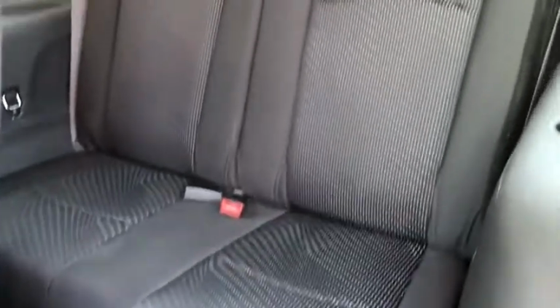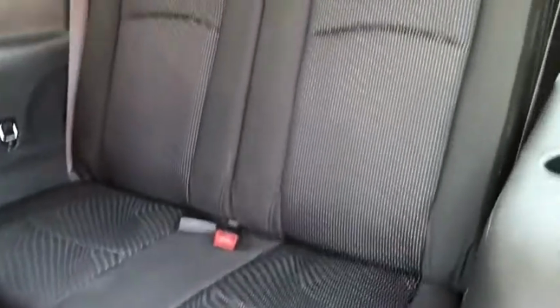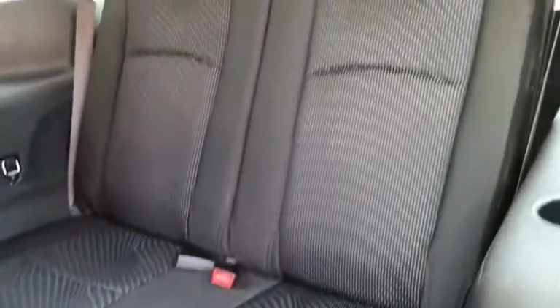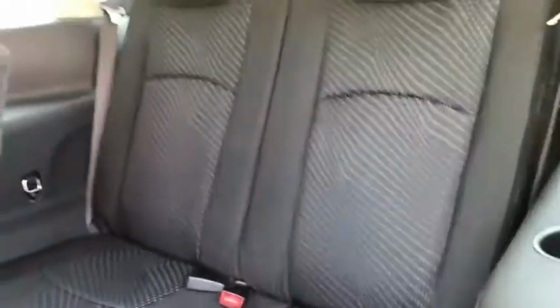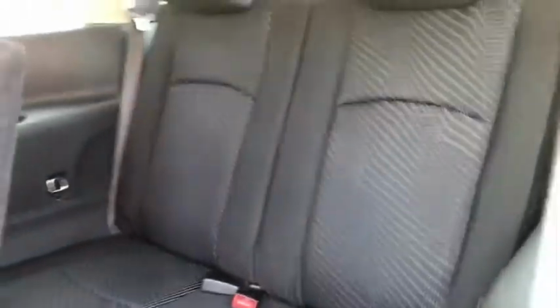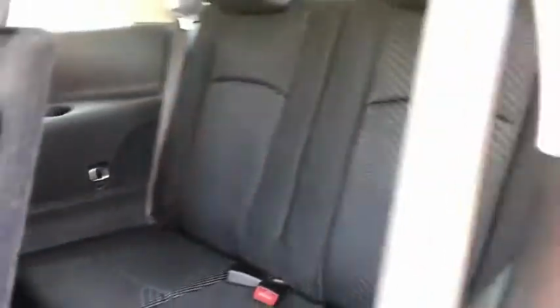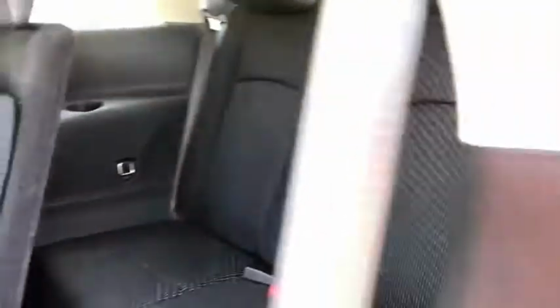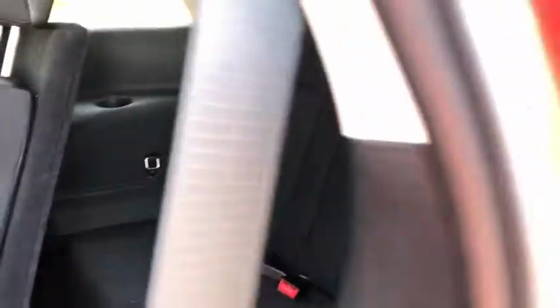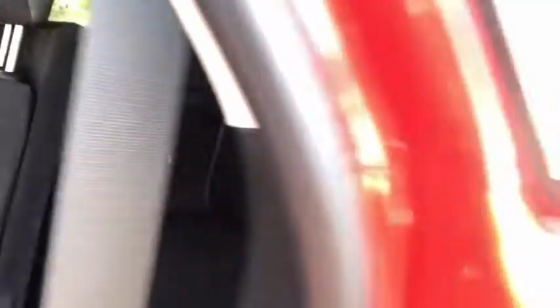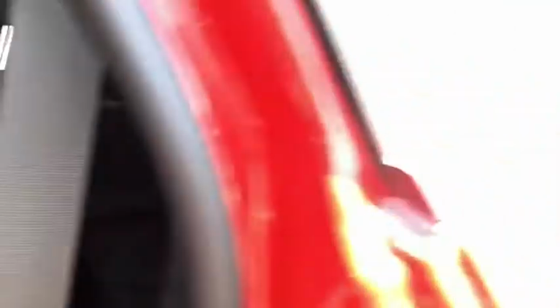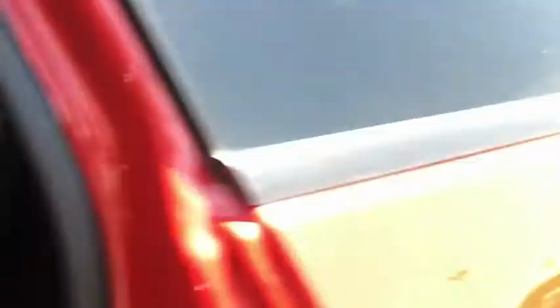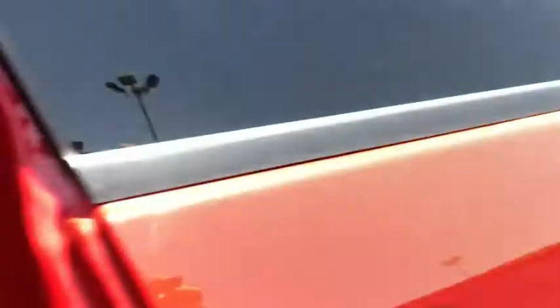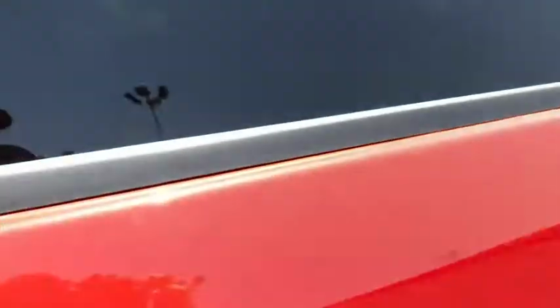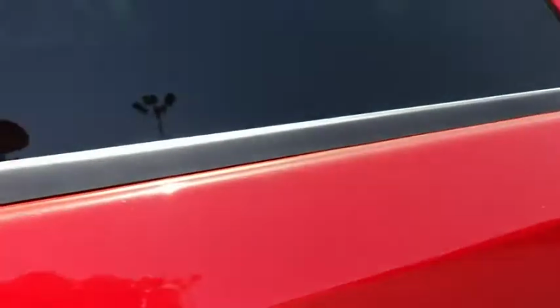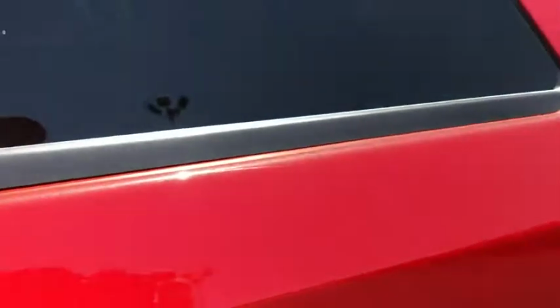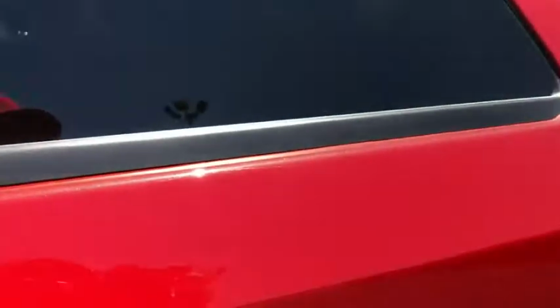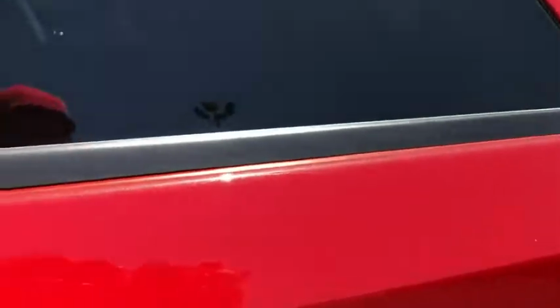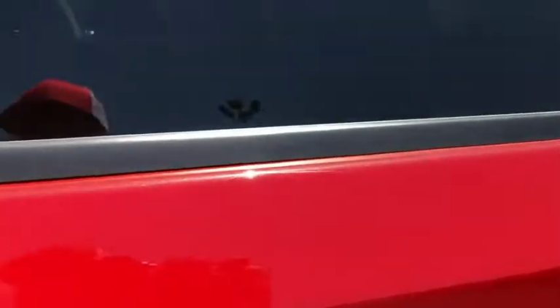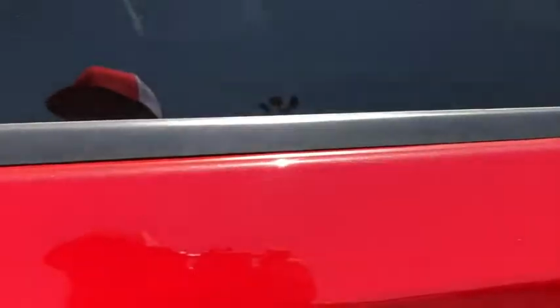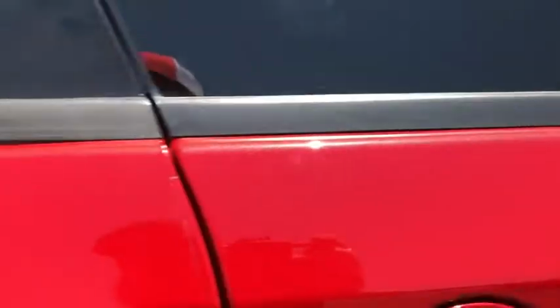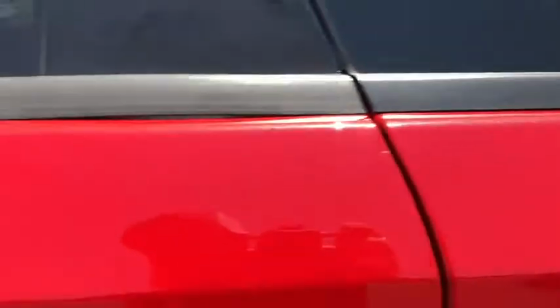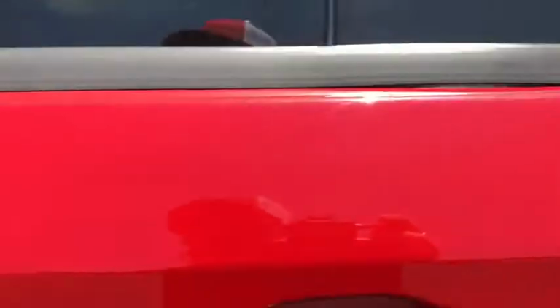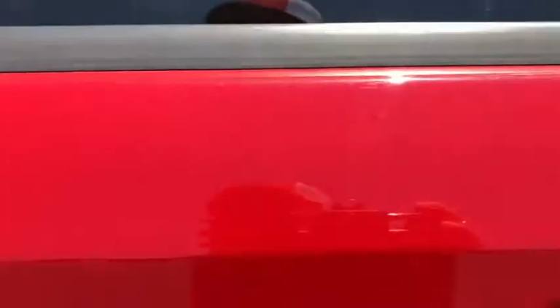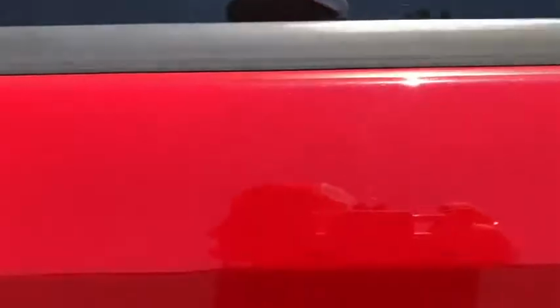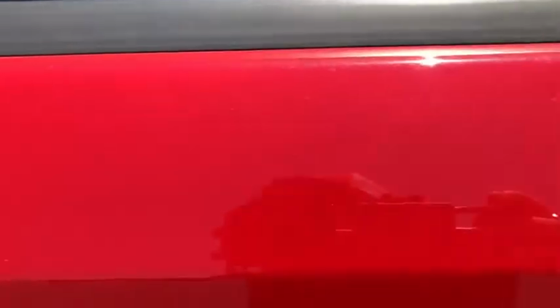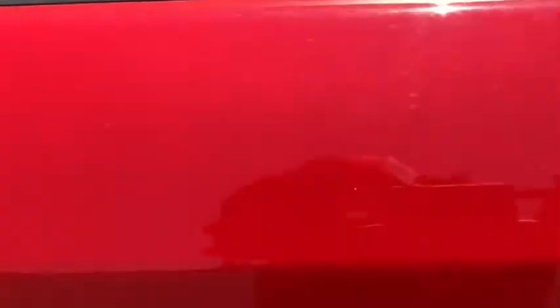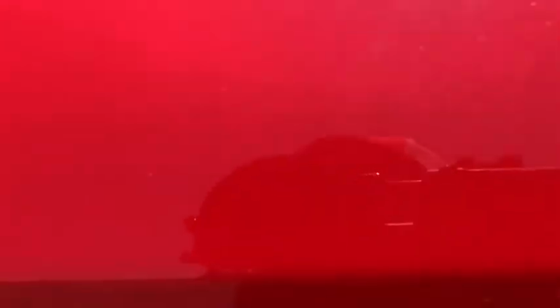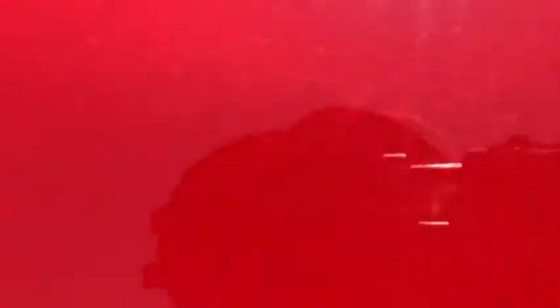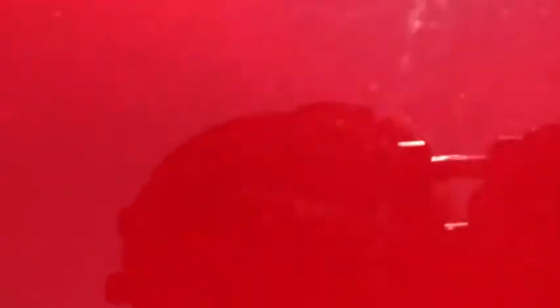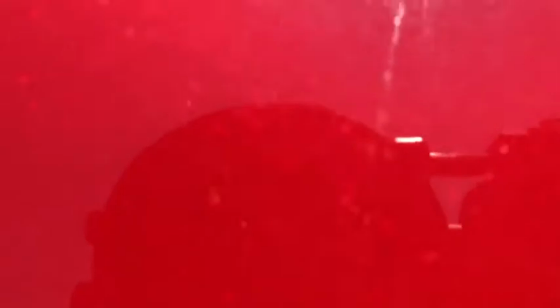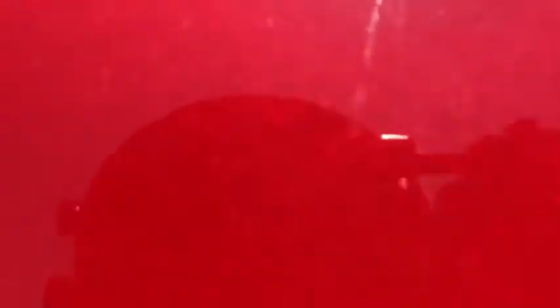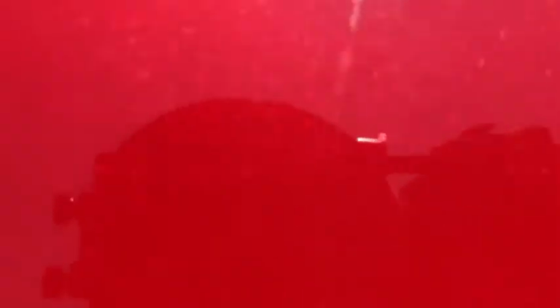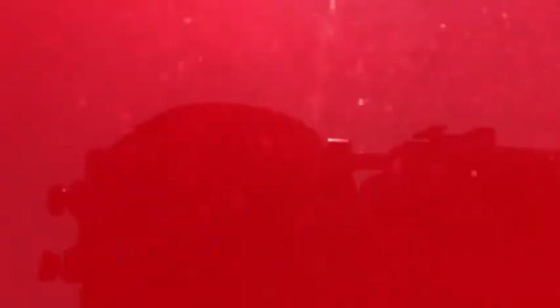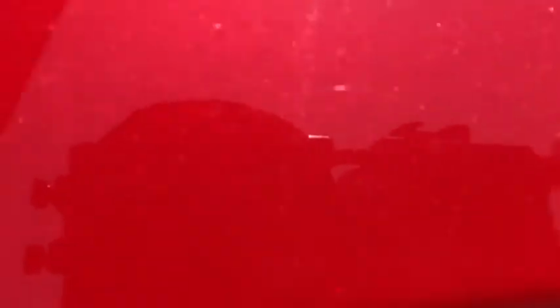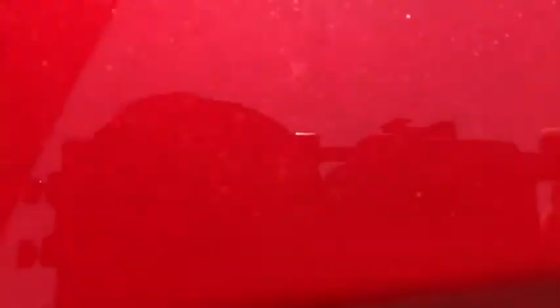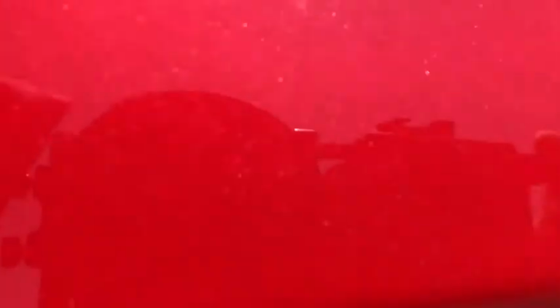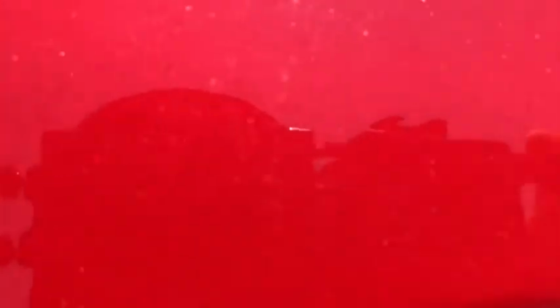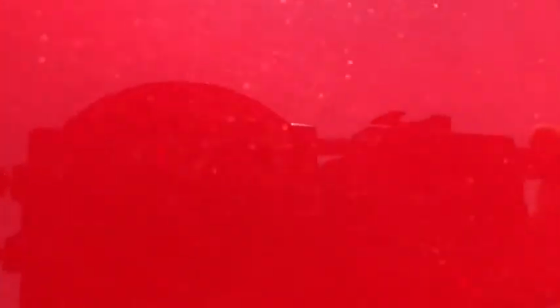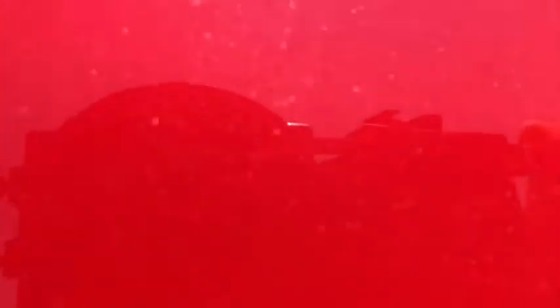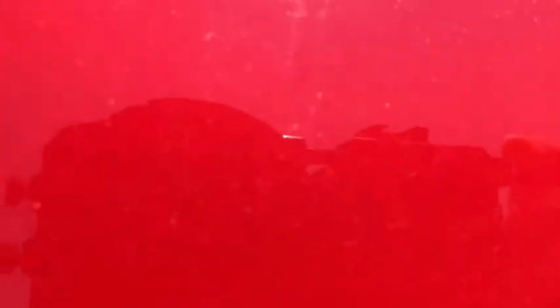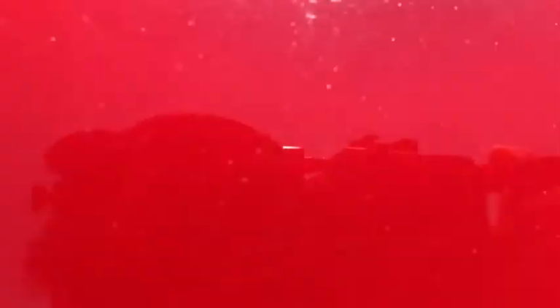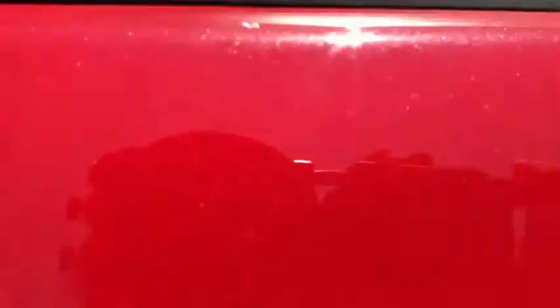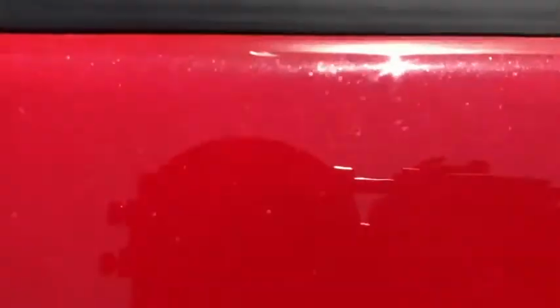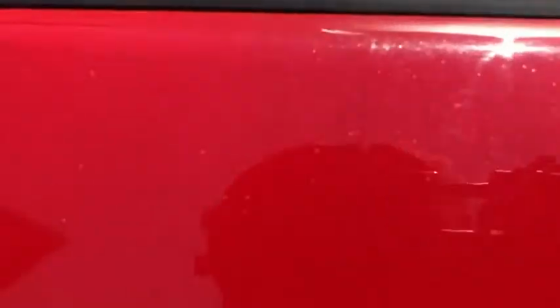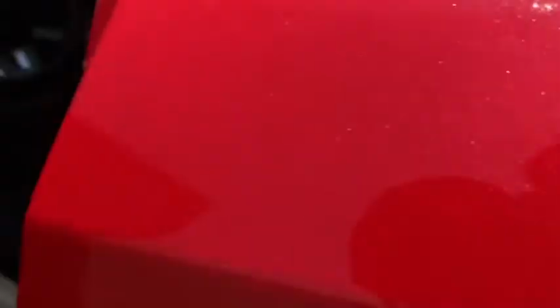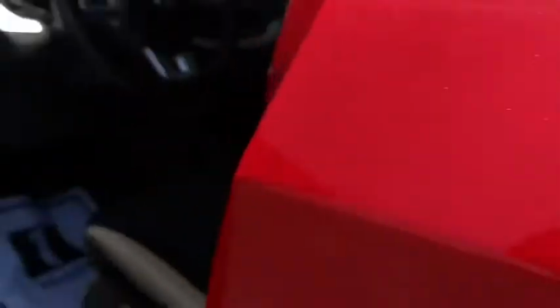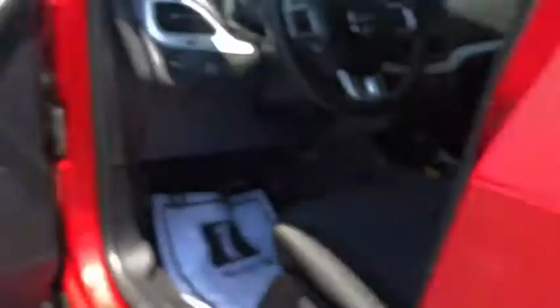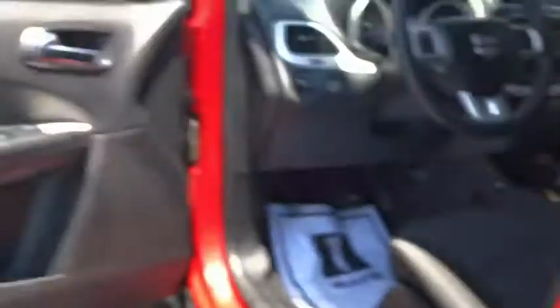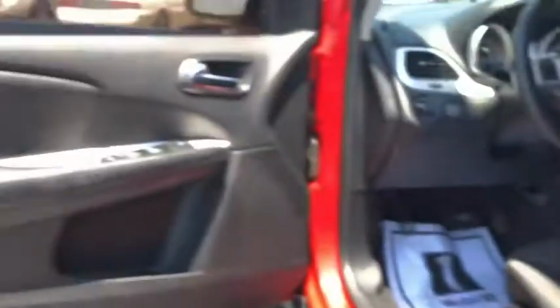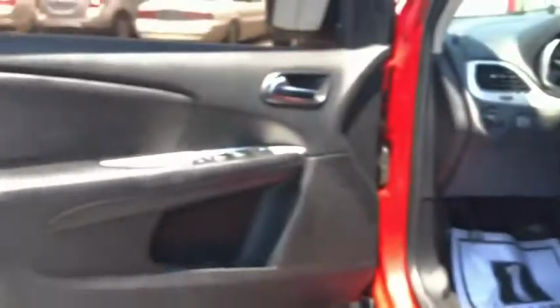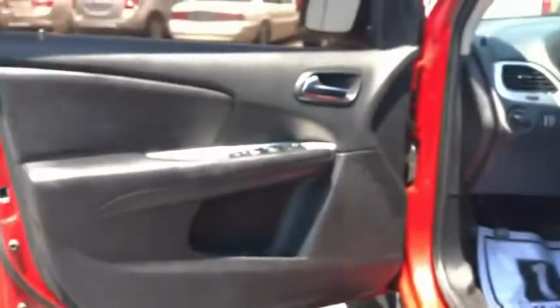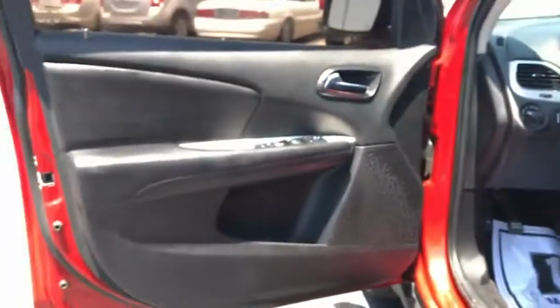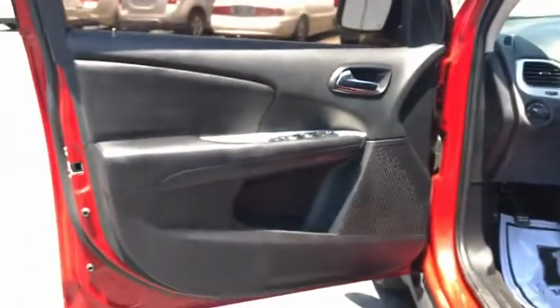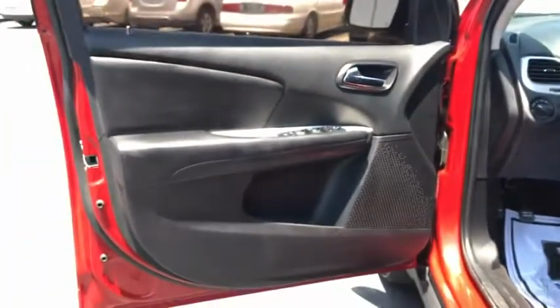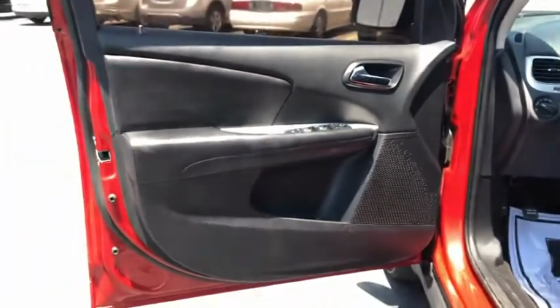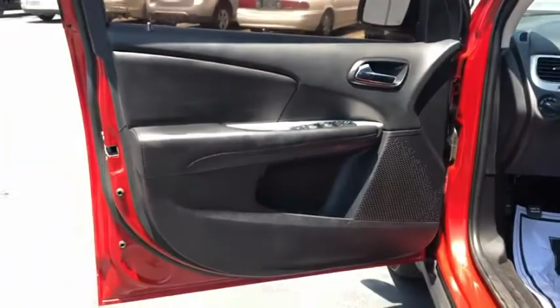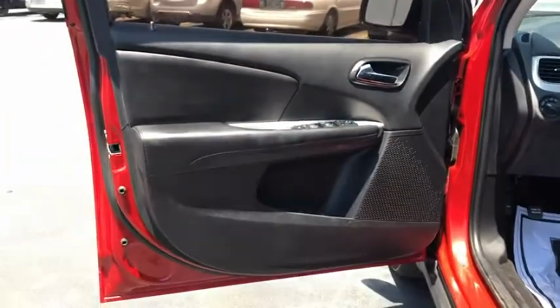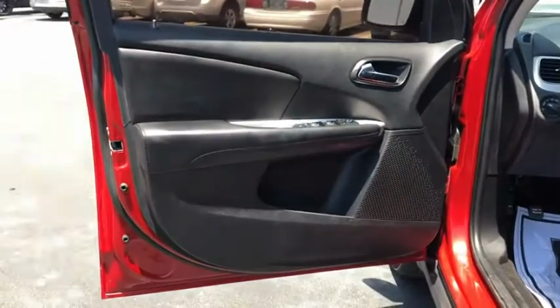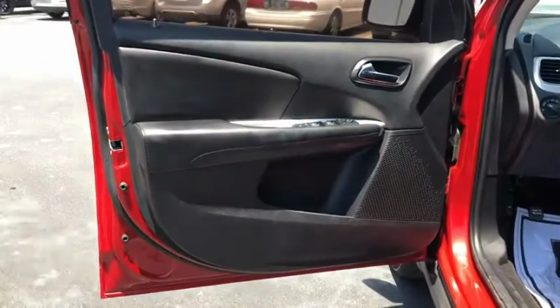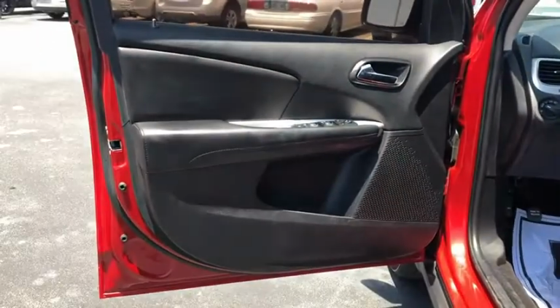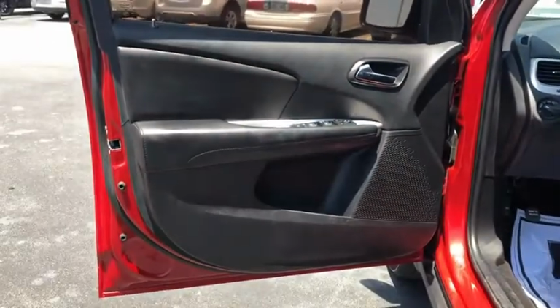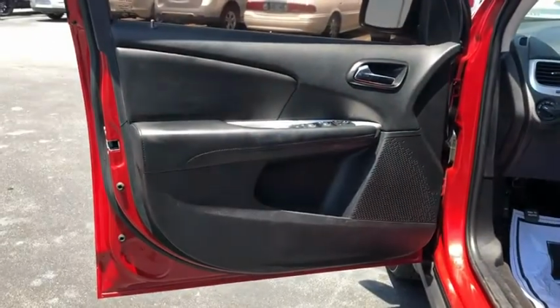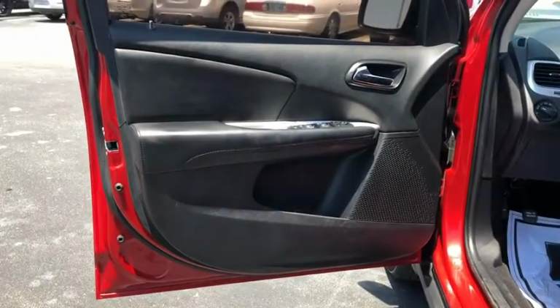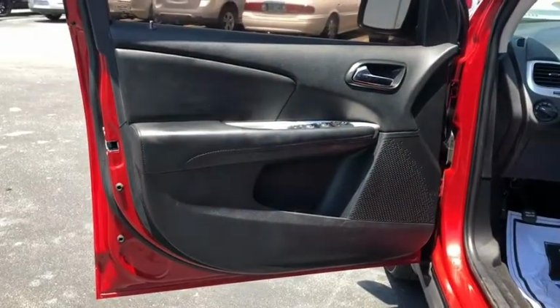Front-wheel drive, rear defrost, trip computer, CD player, MP3 player, power door locks, child safety locks.